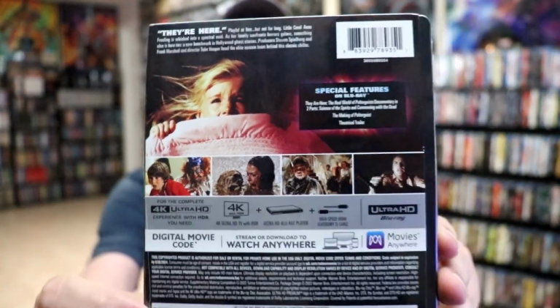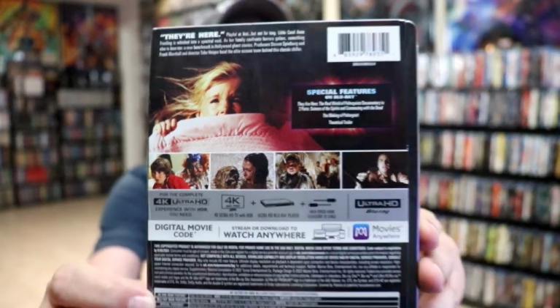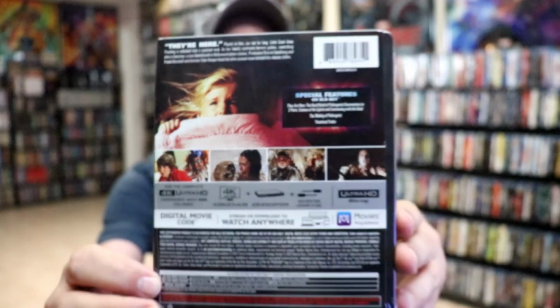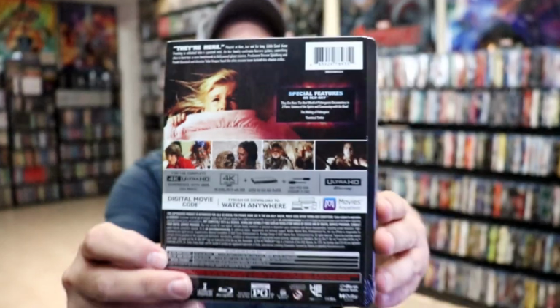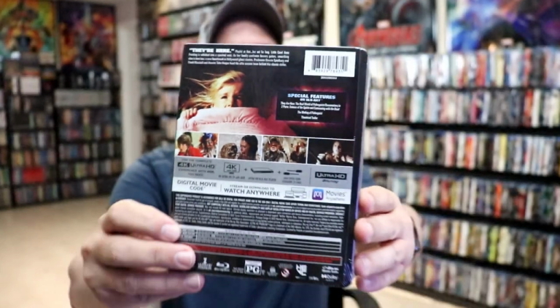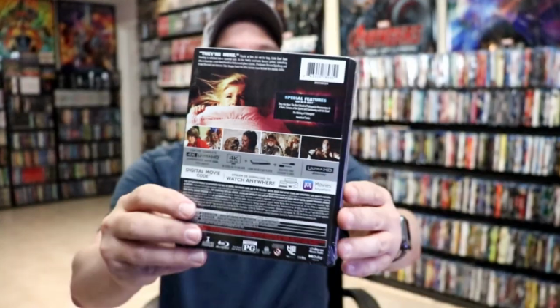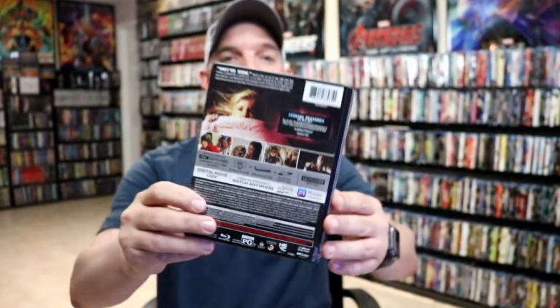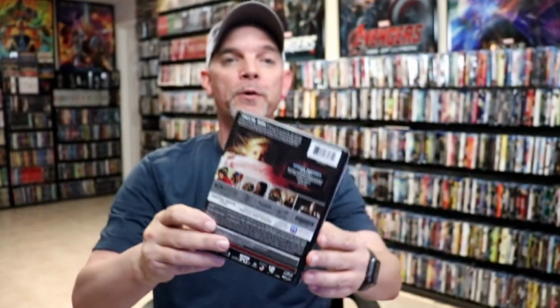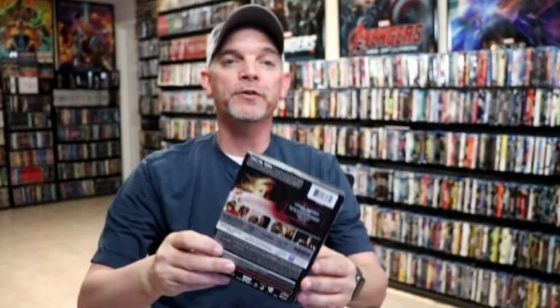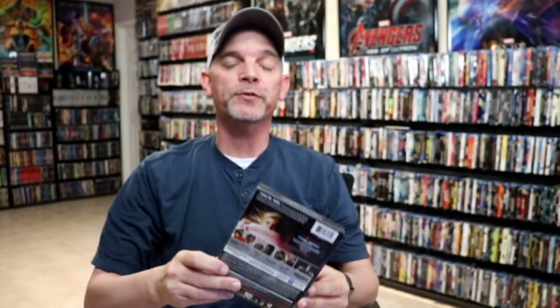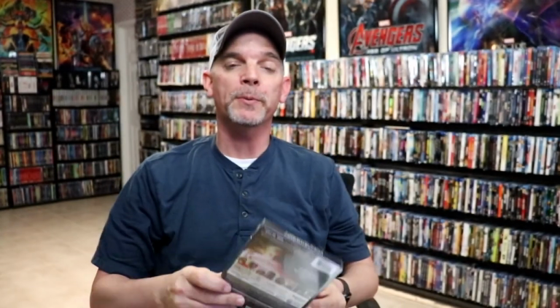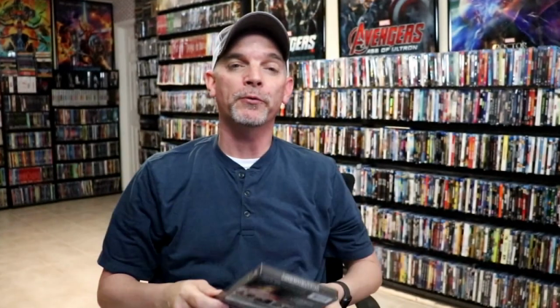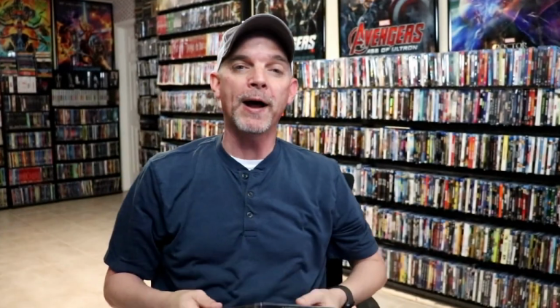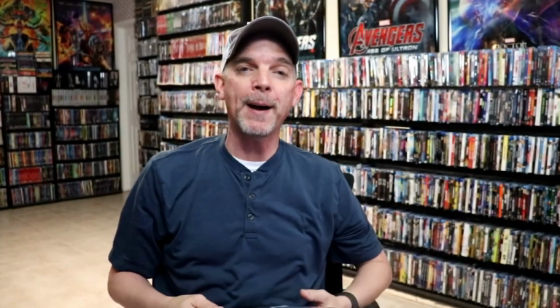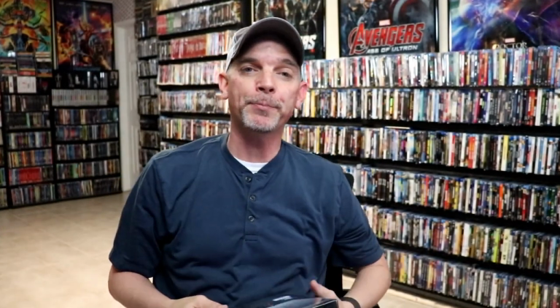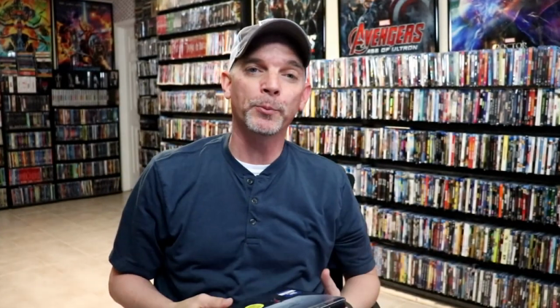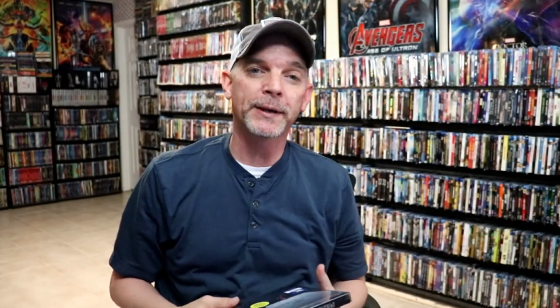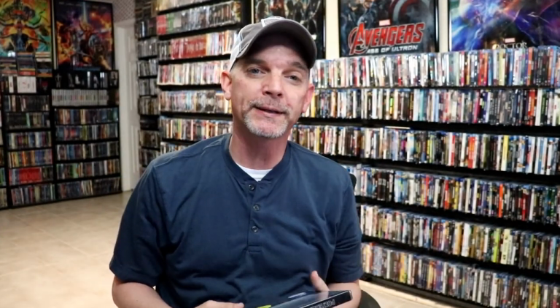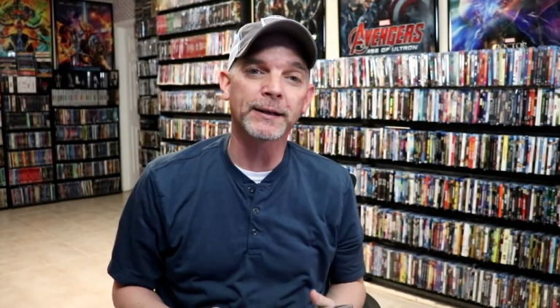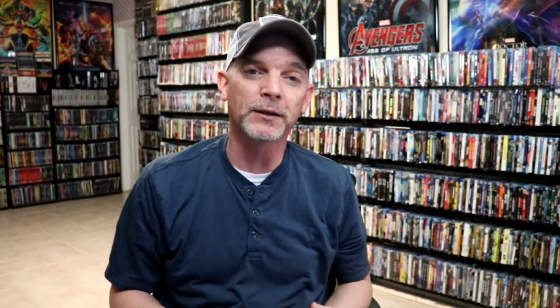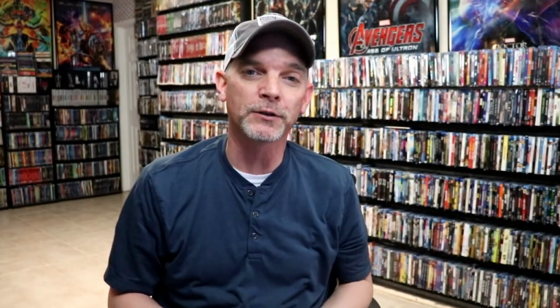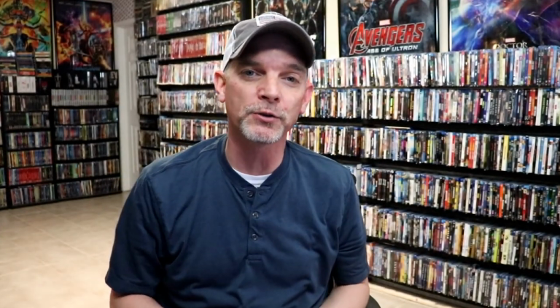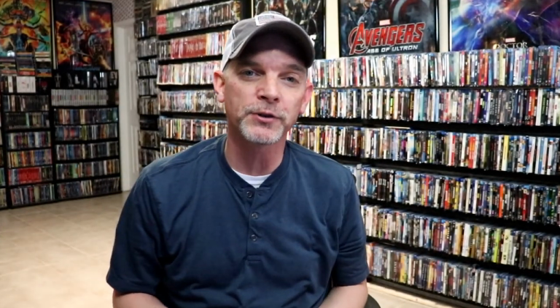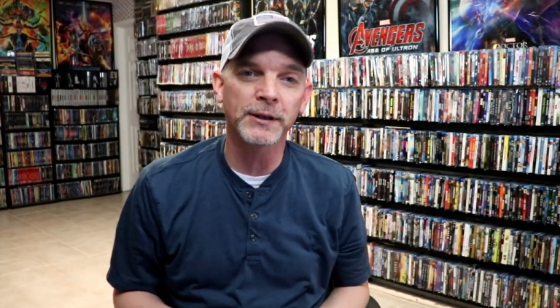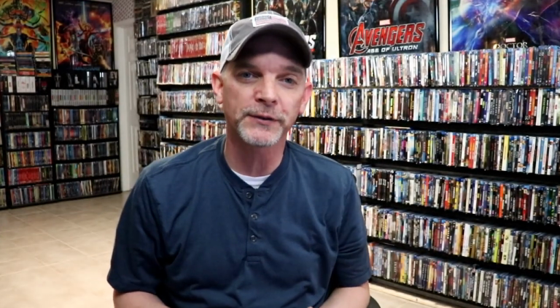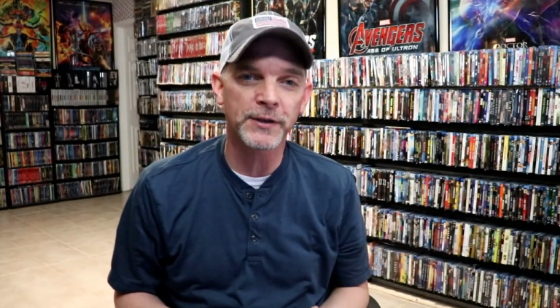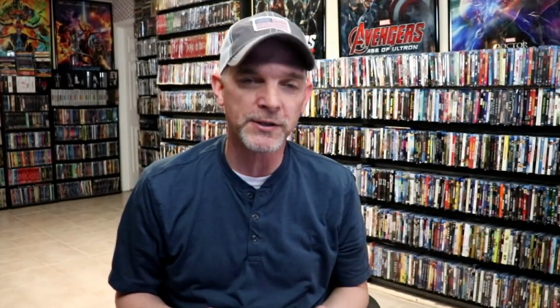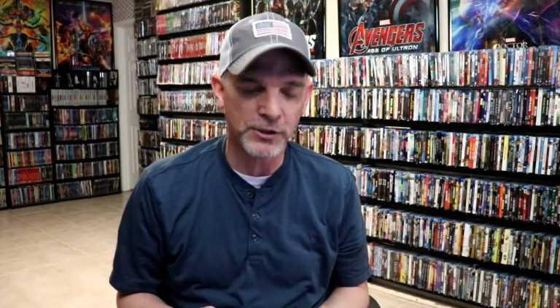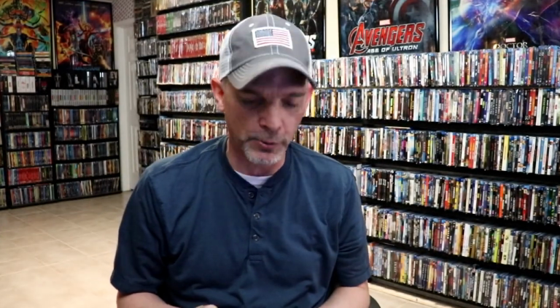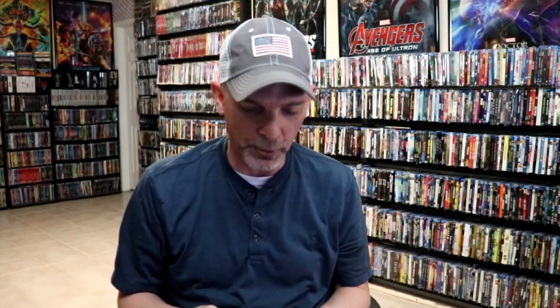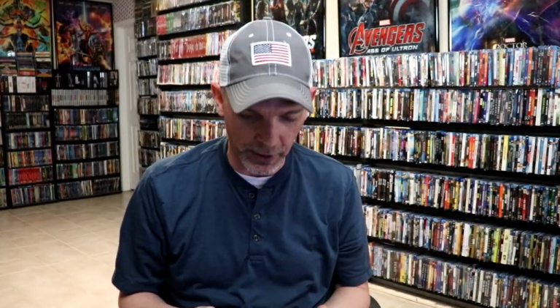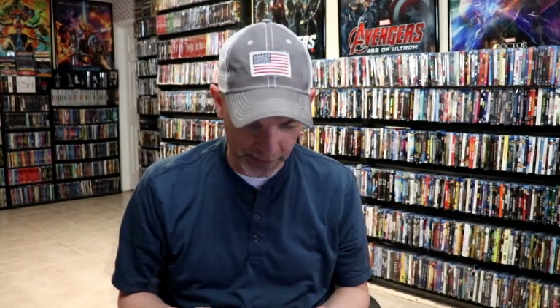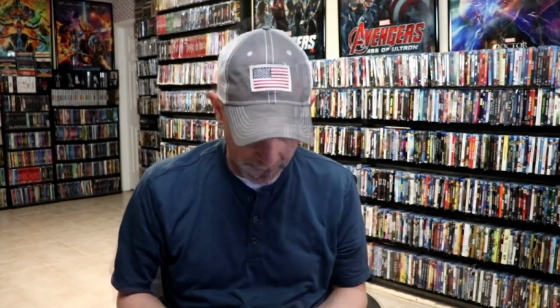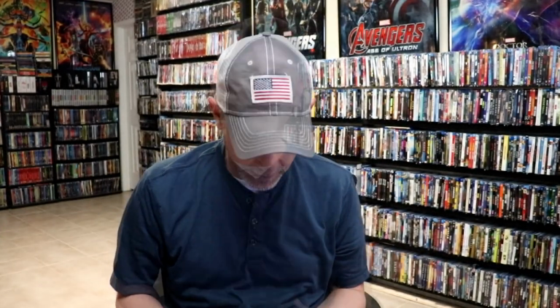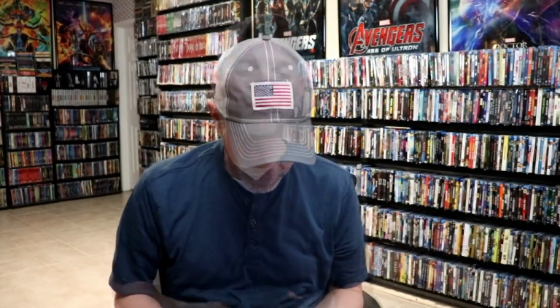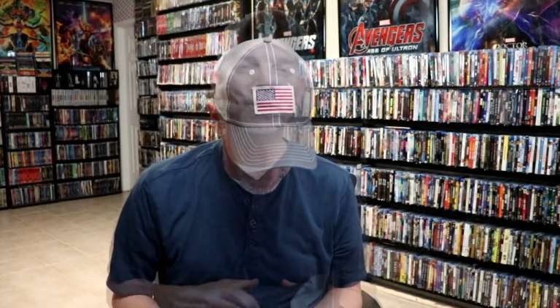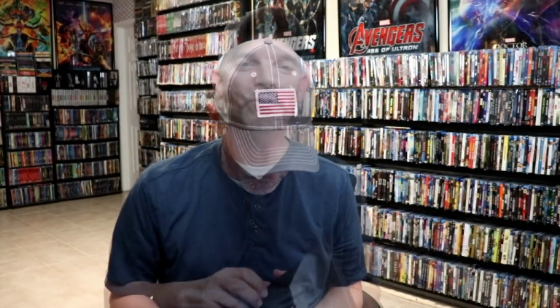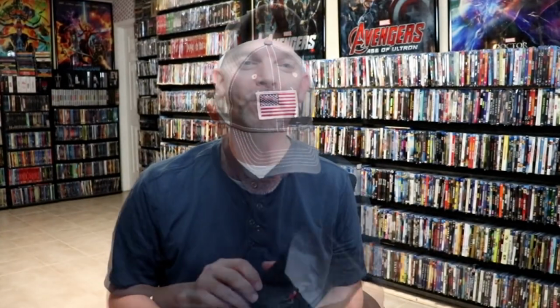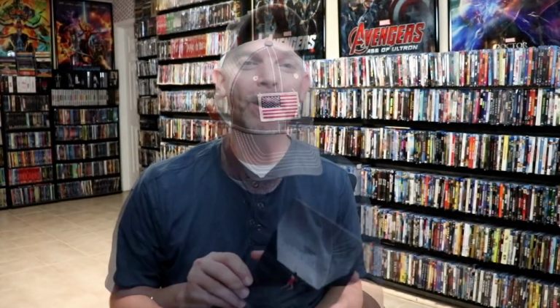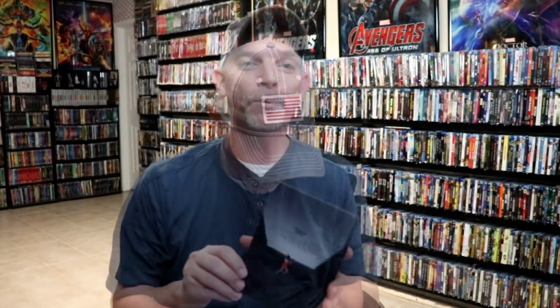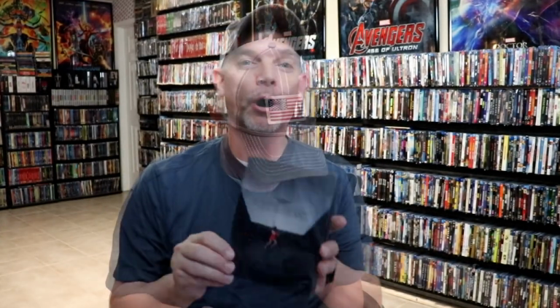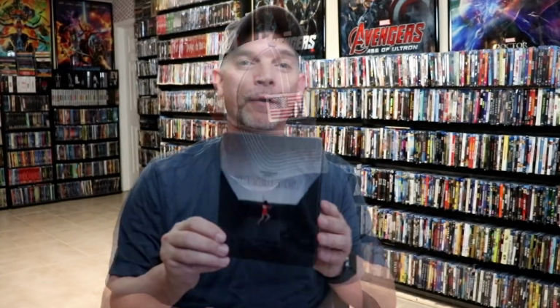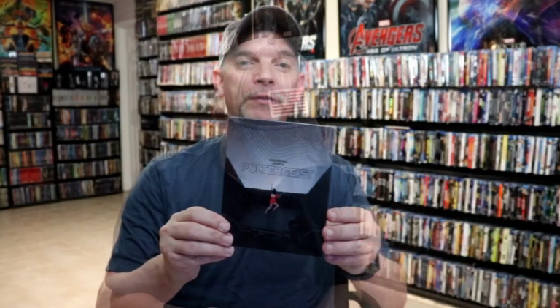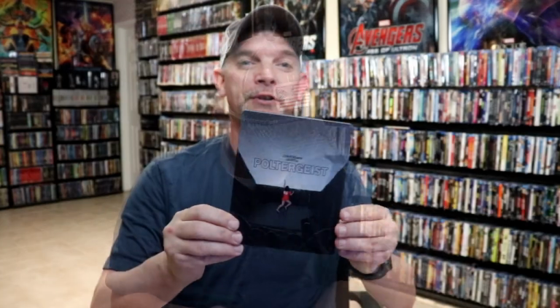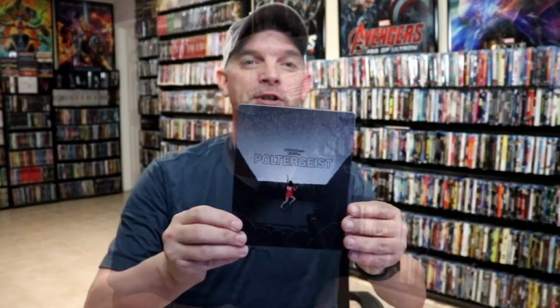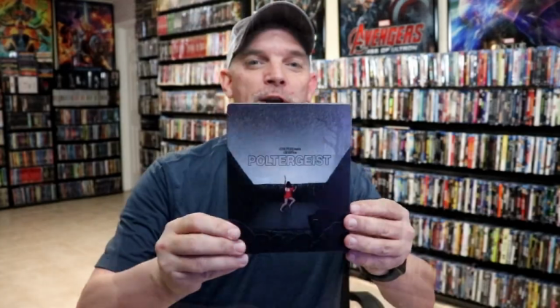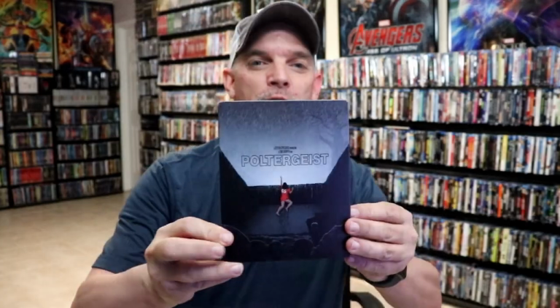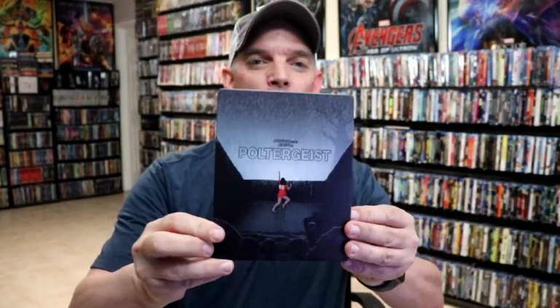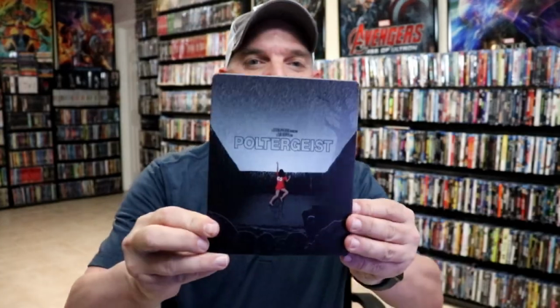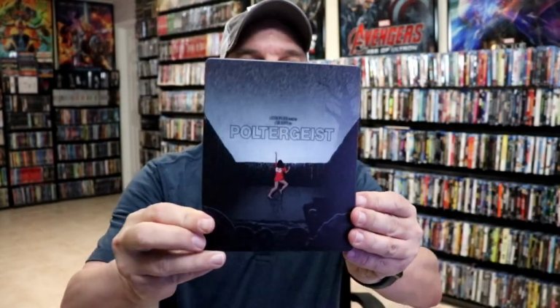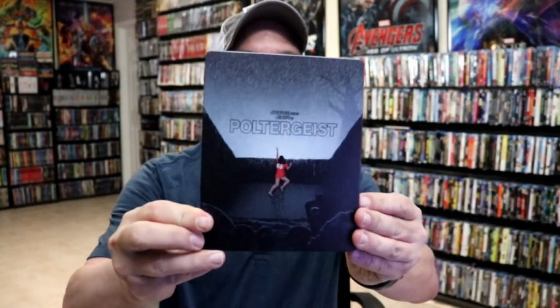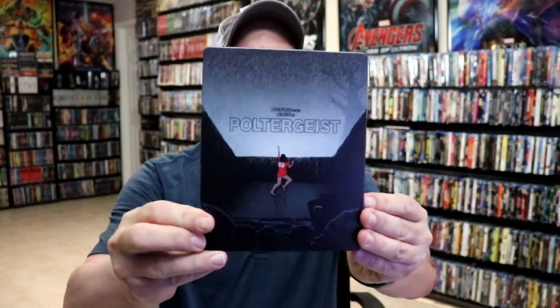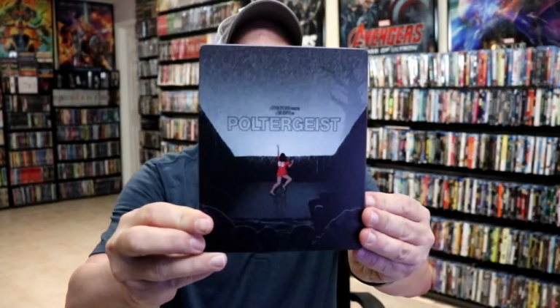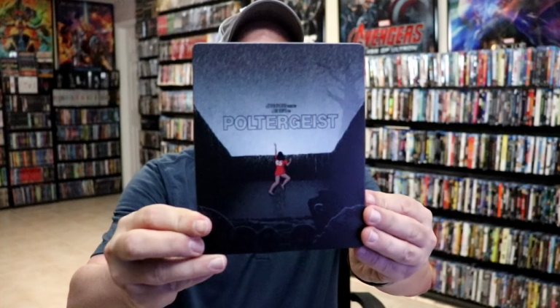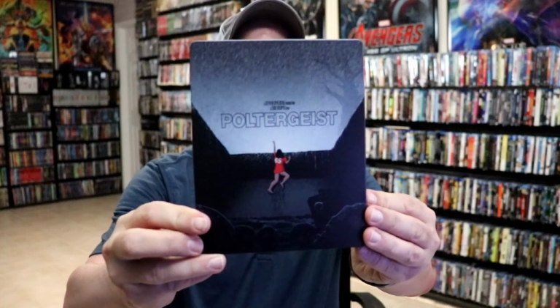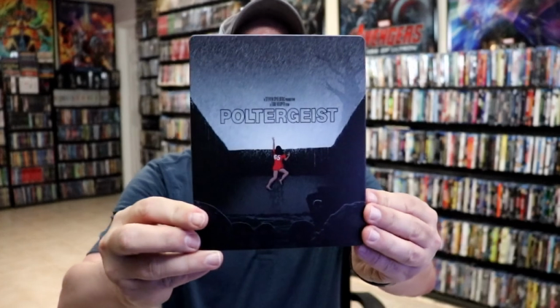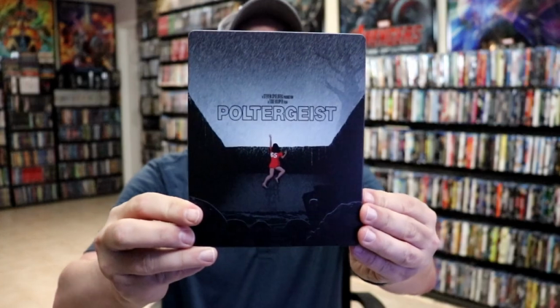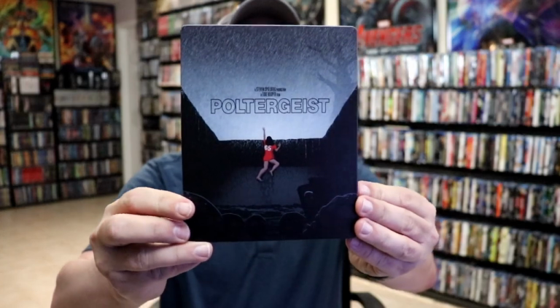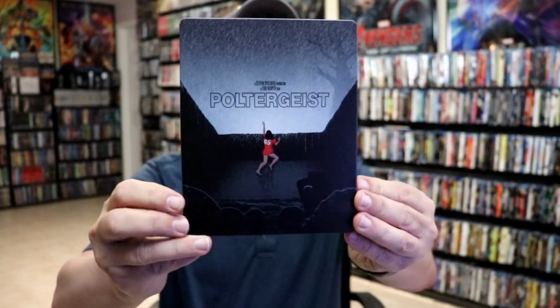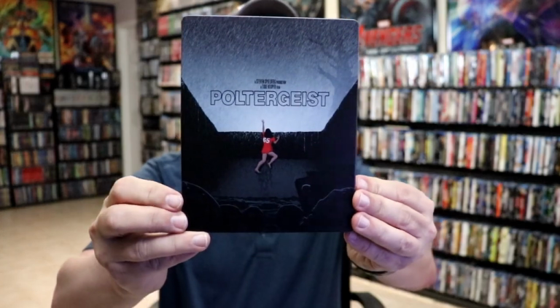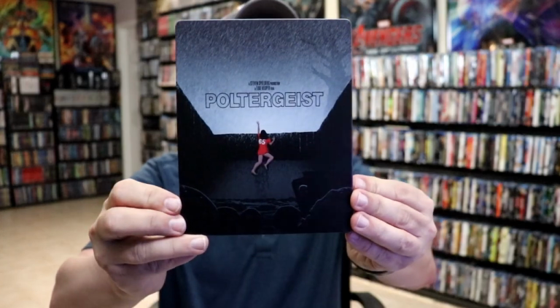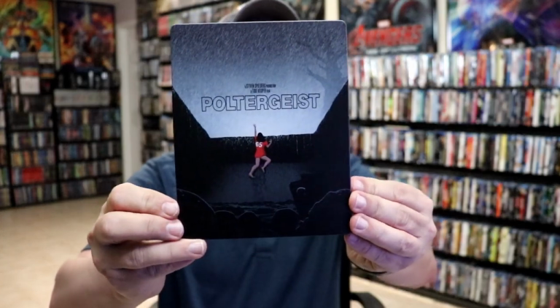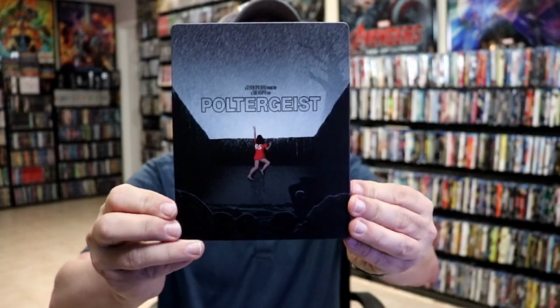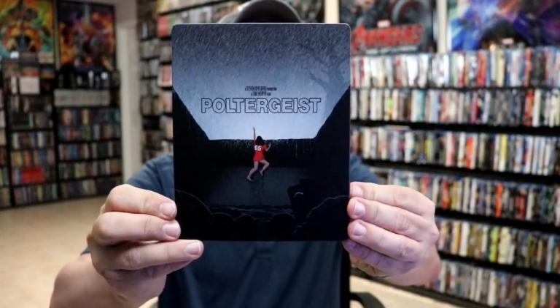I'm going to go ahead and remove this from the wrapper, and we can take a closer look at this Steelbook. I've got the wrapper off and the J-Card removed. Here's the front of the Steelbook.